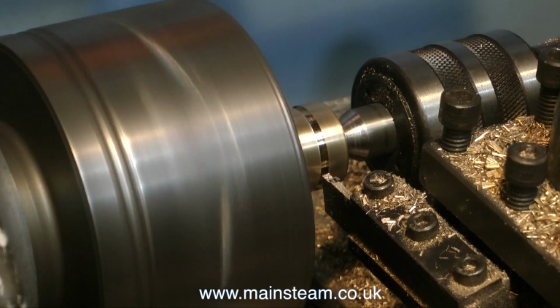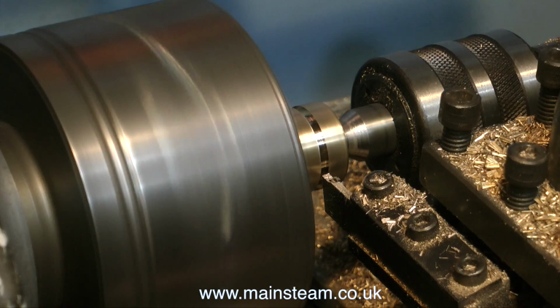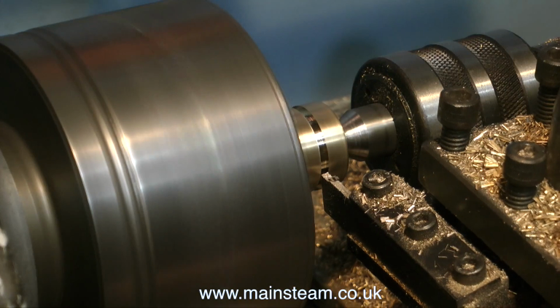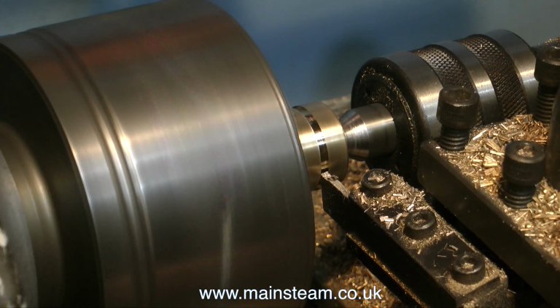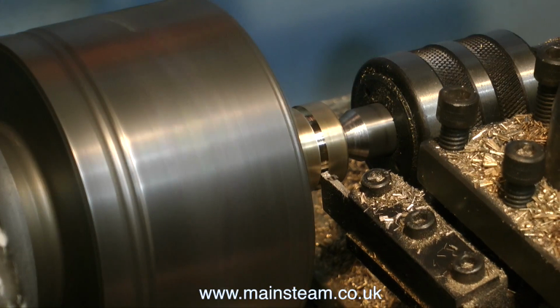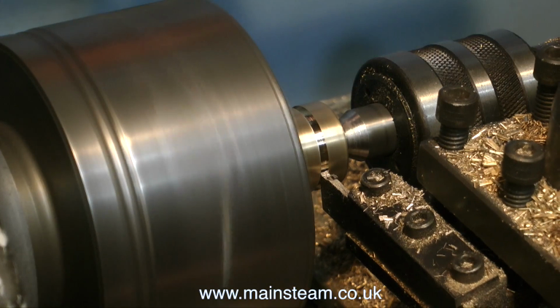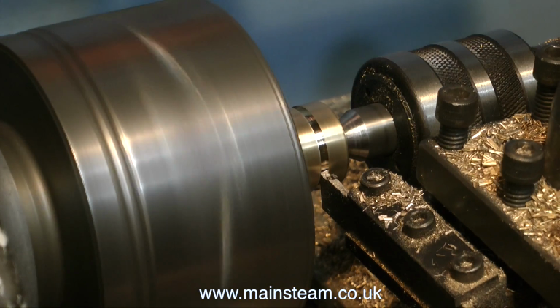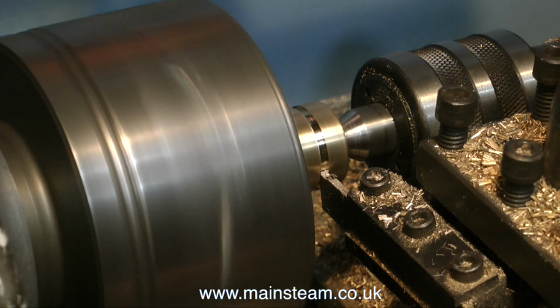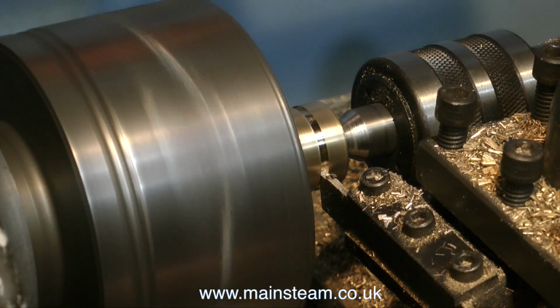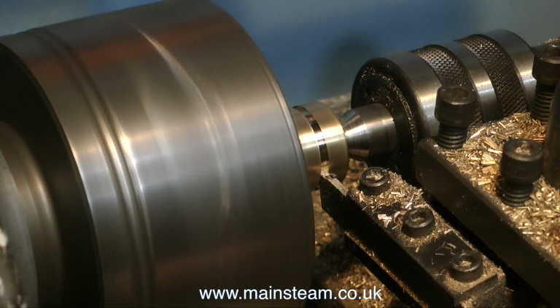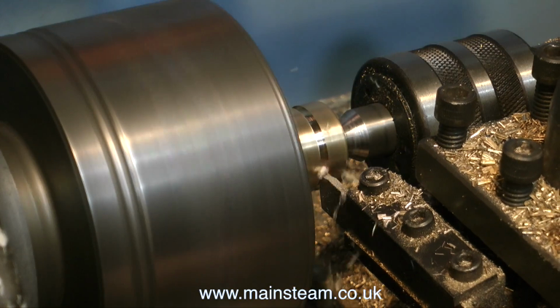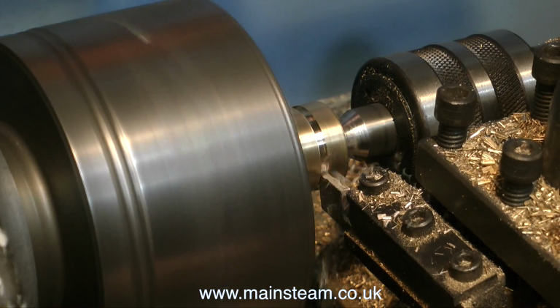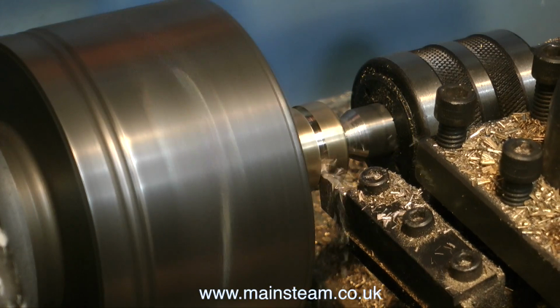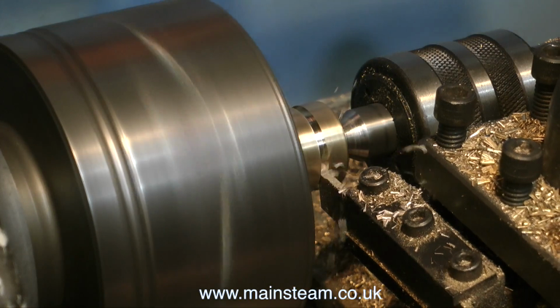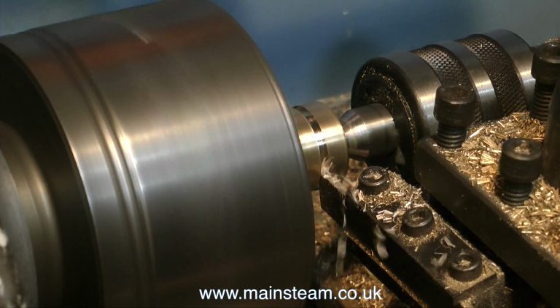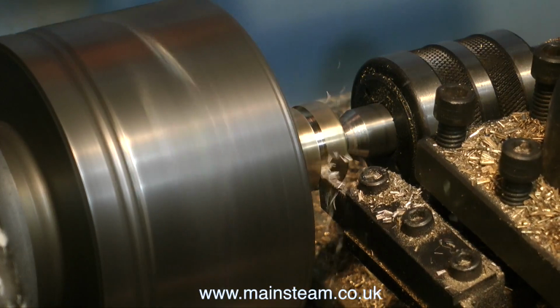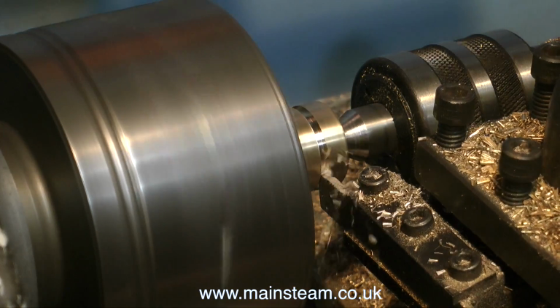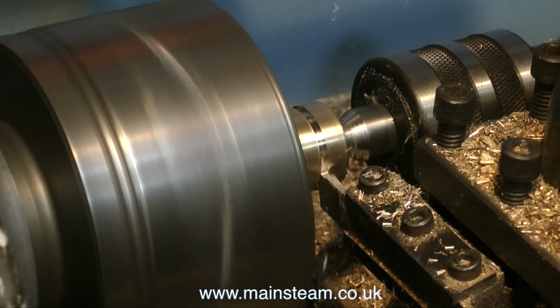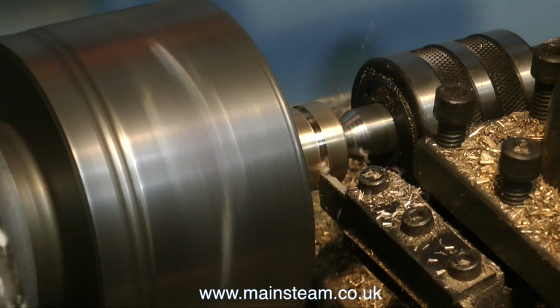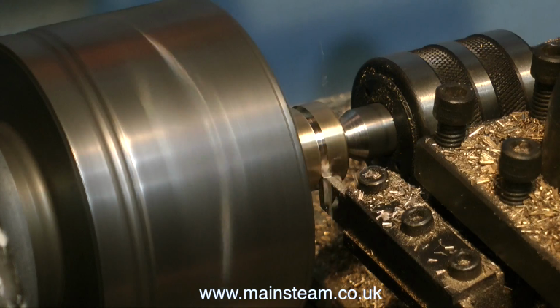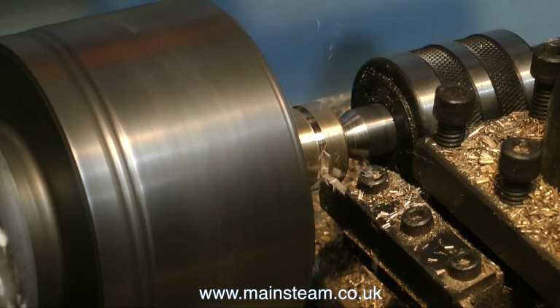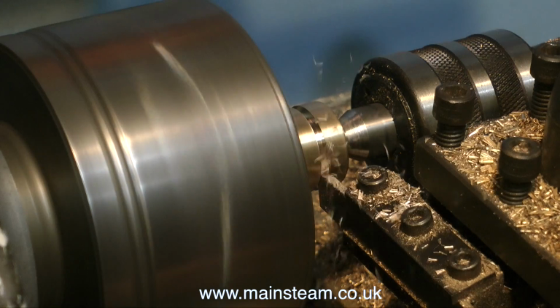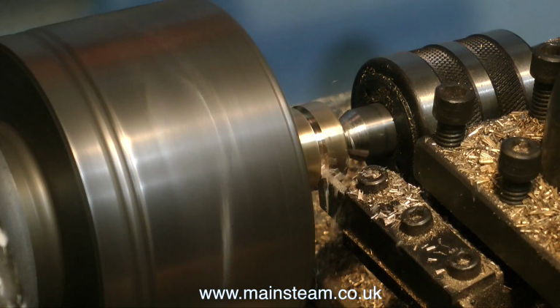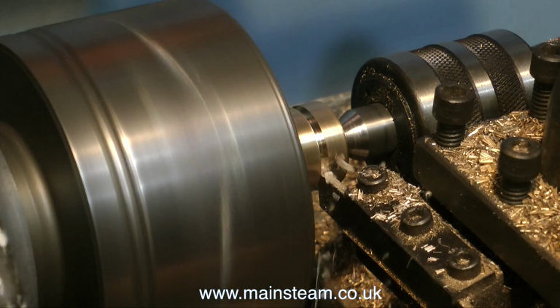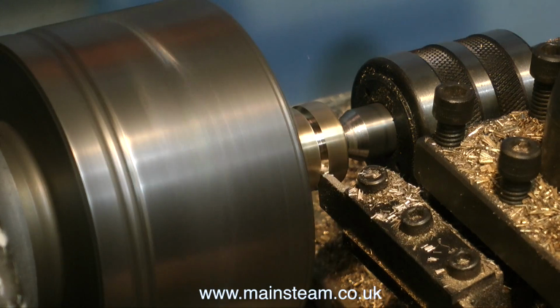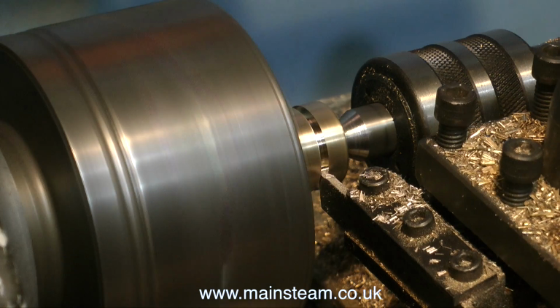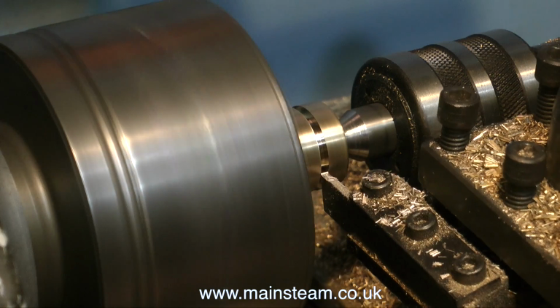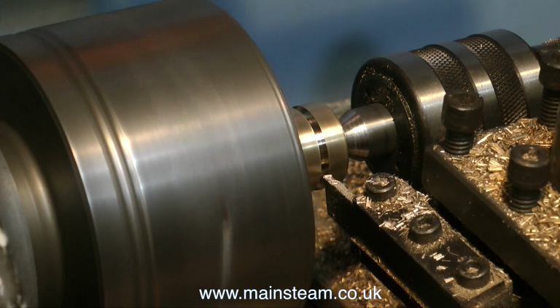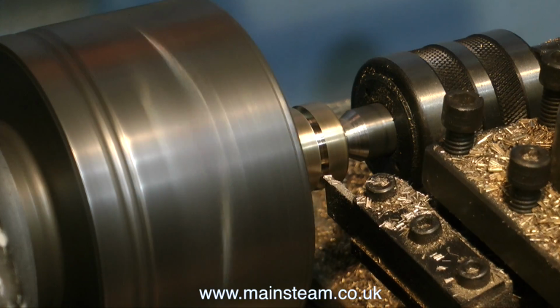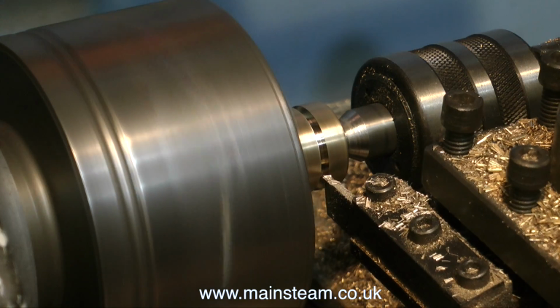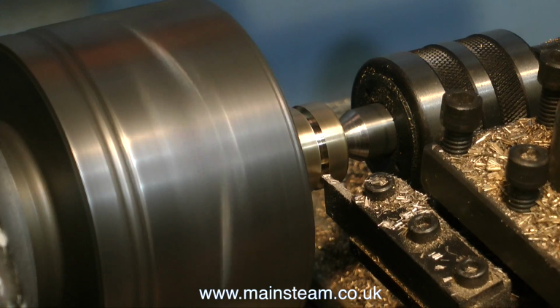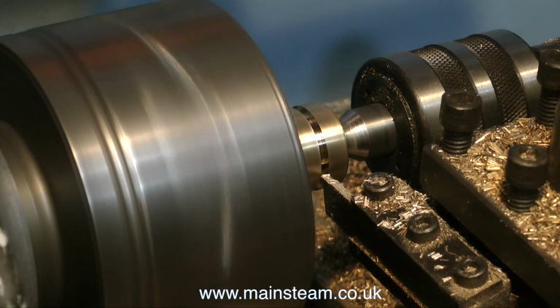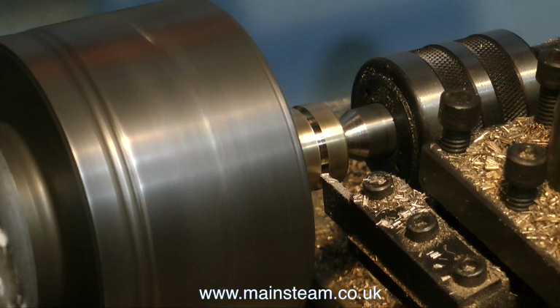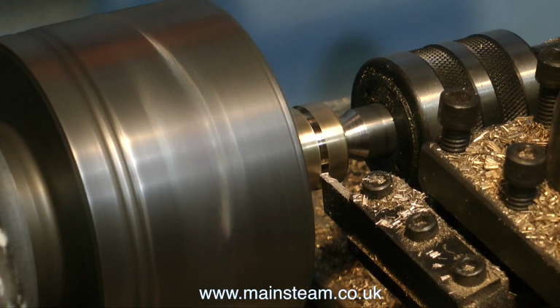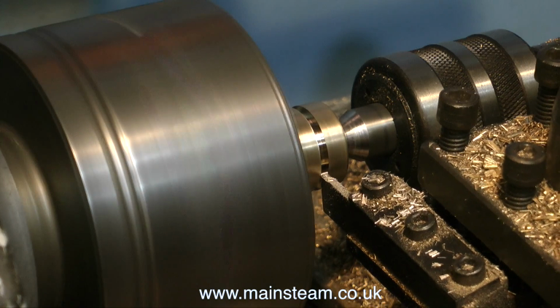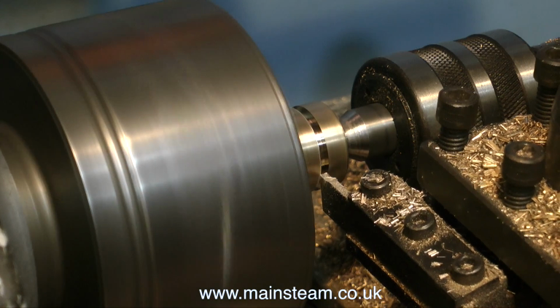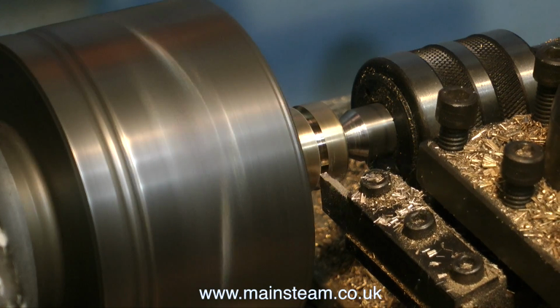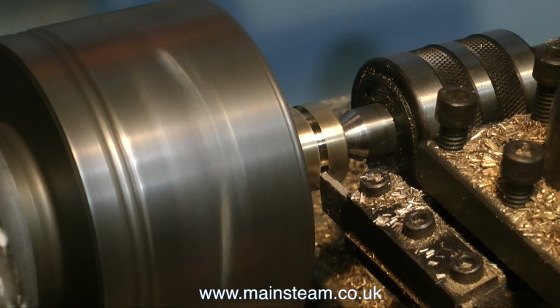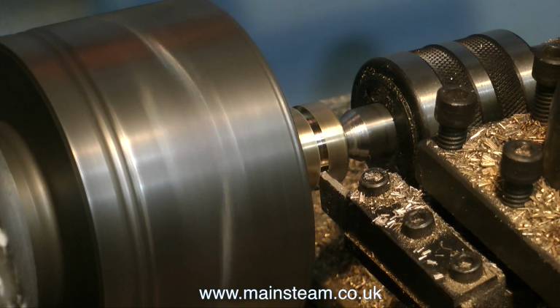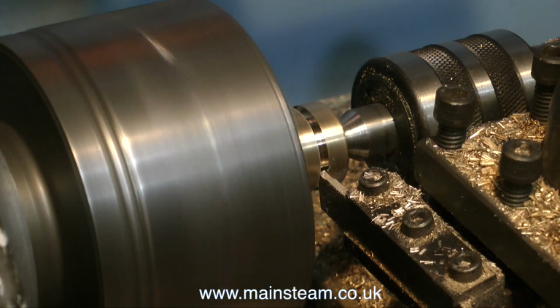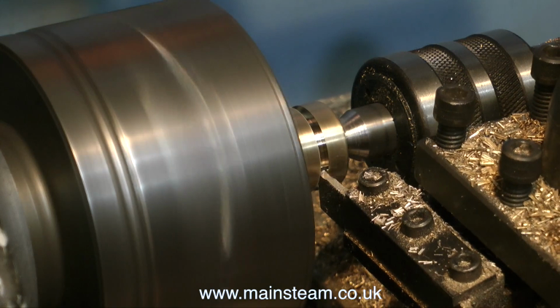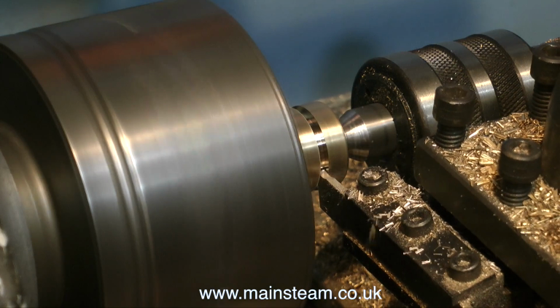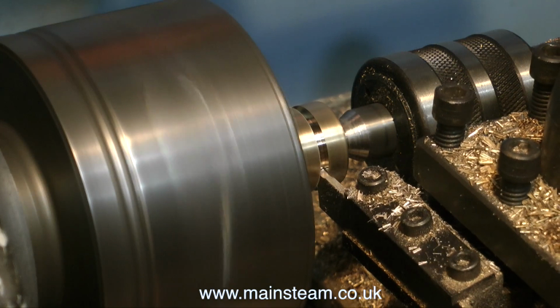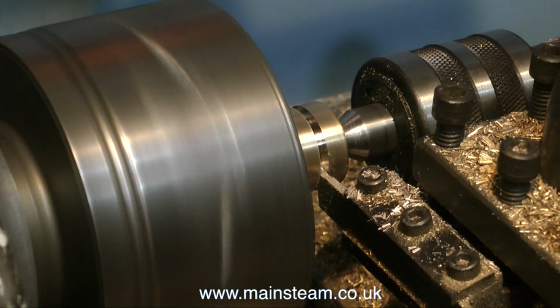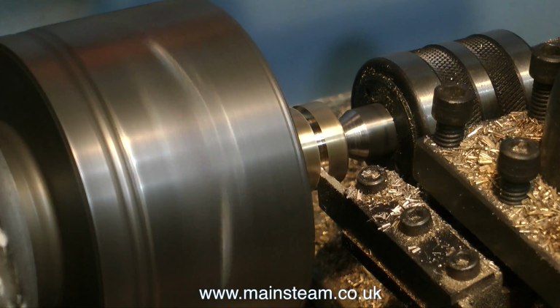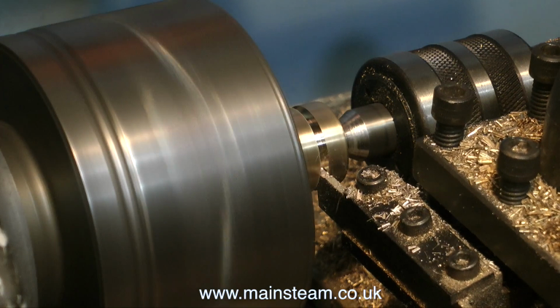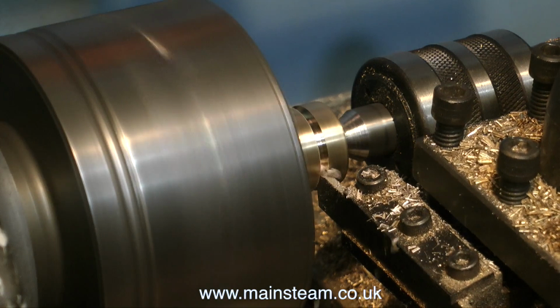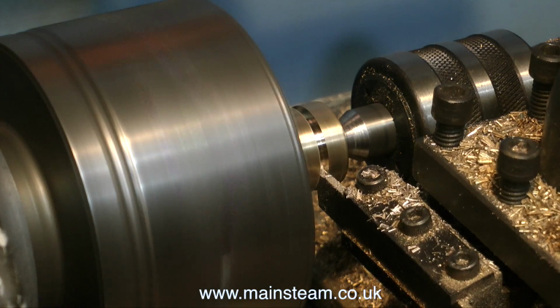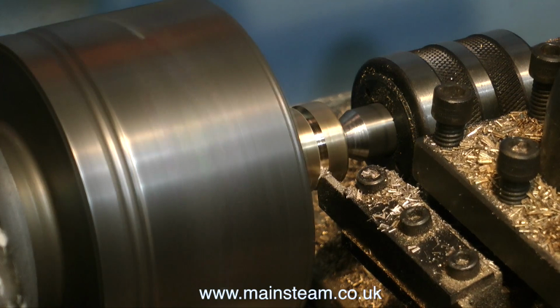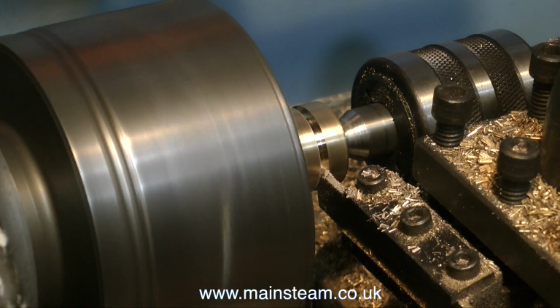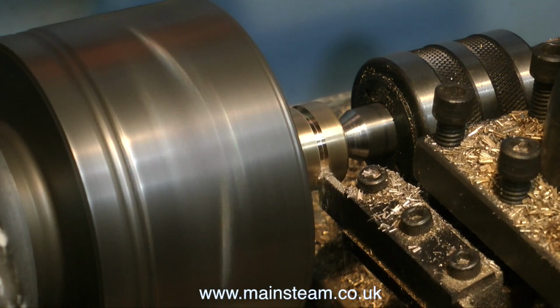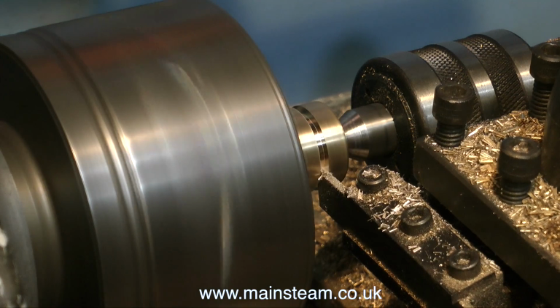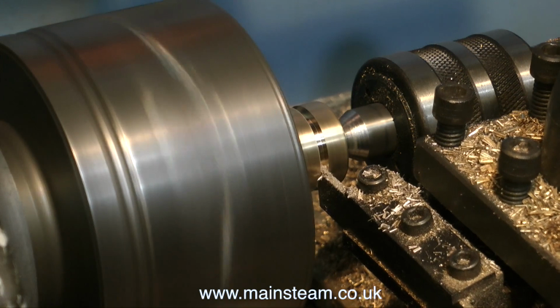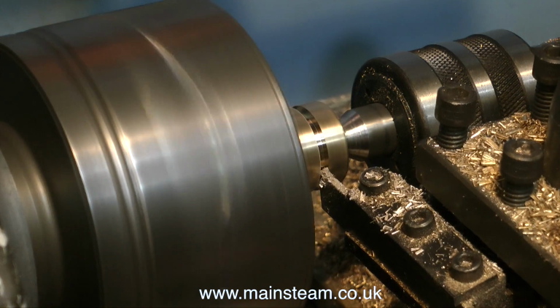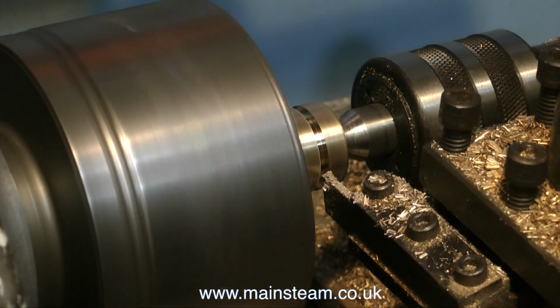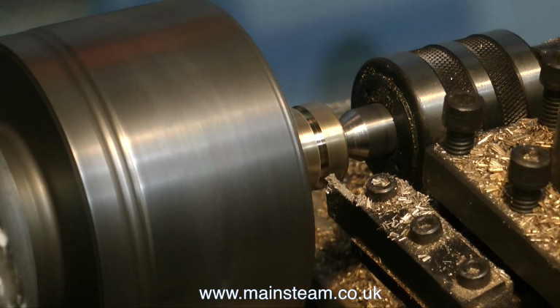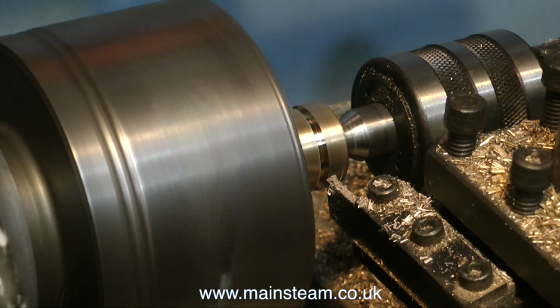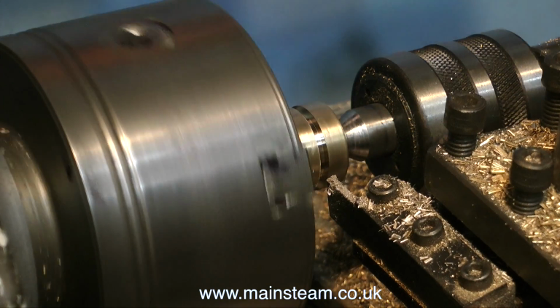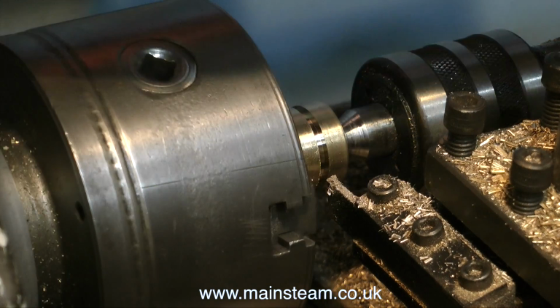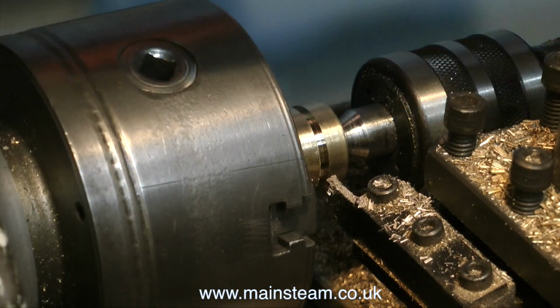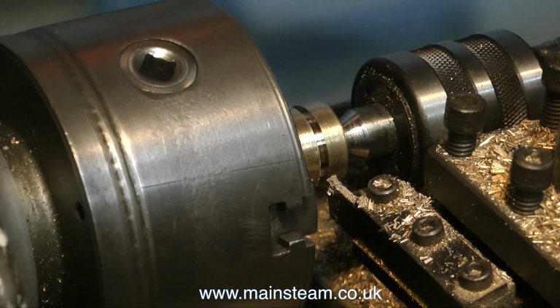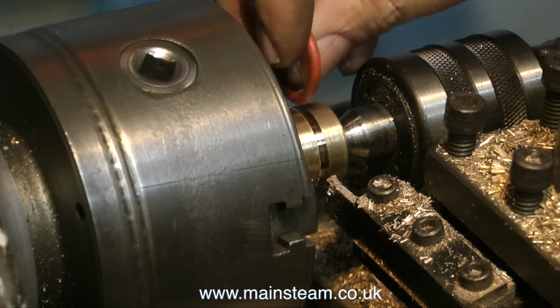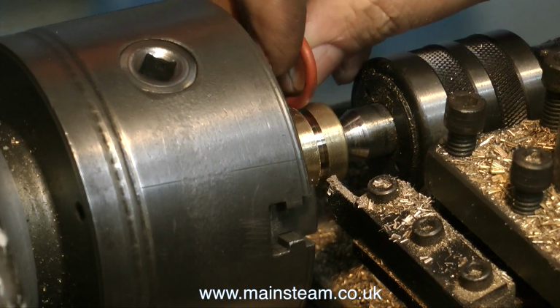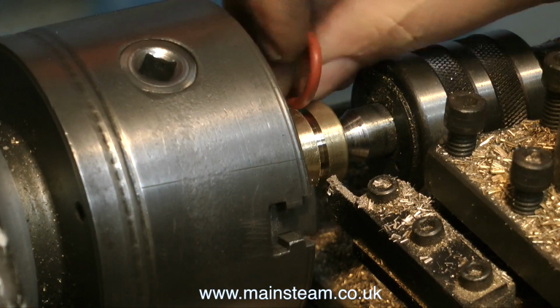Even if this was a cast iron piston, it would cut equally as well as this, although I would have to probably slow the speed down.